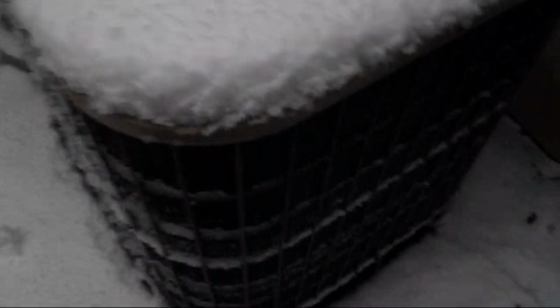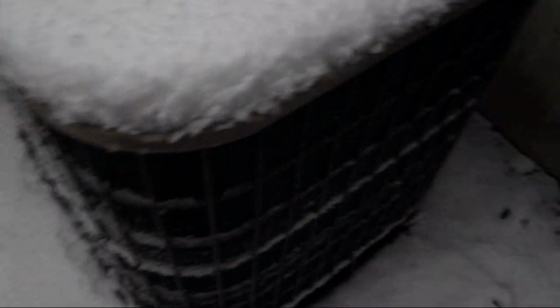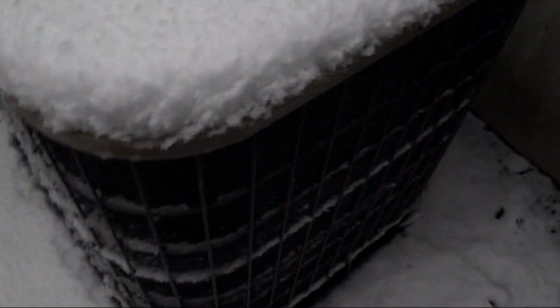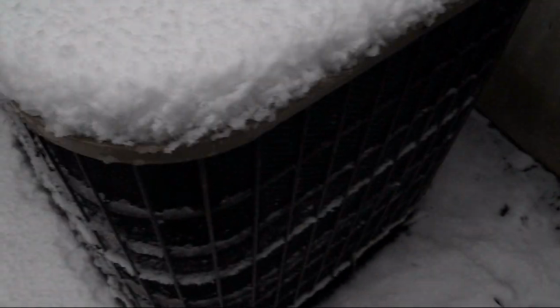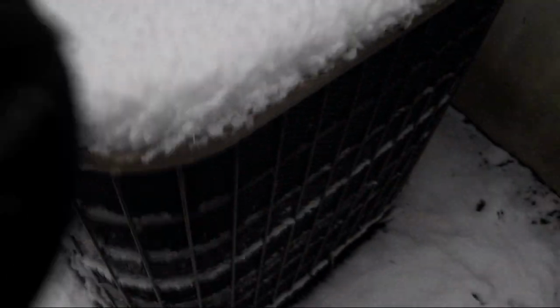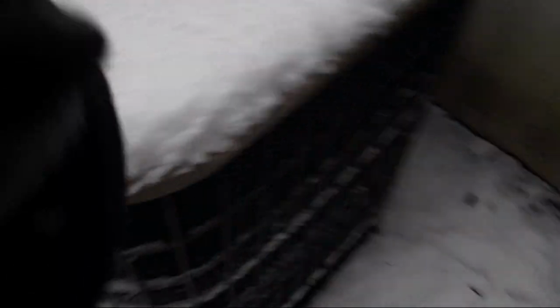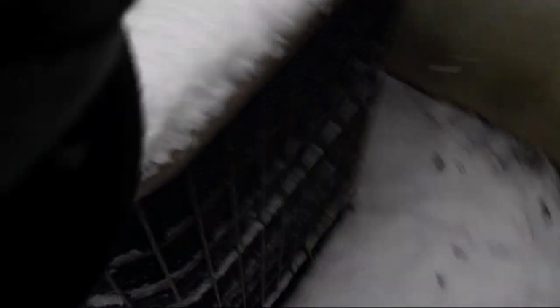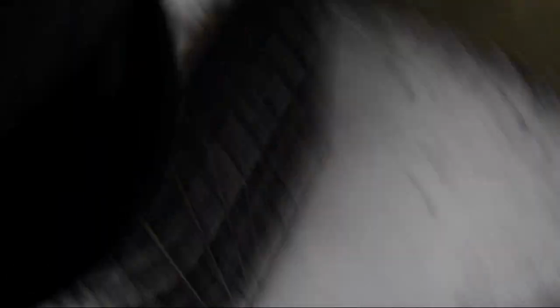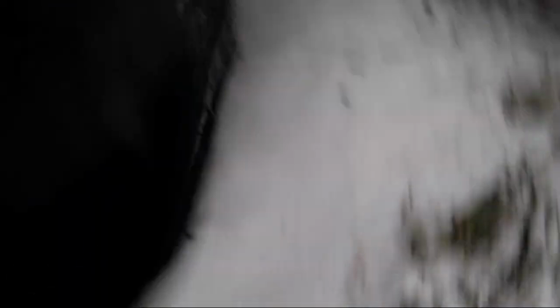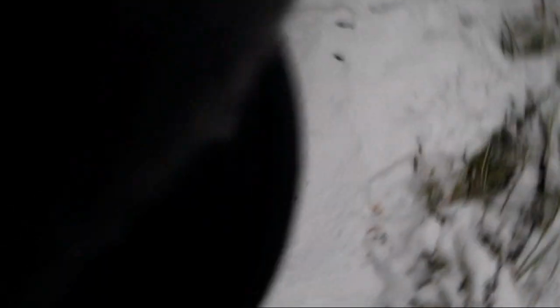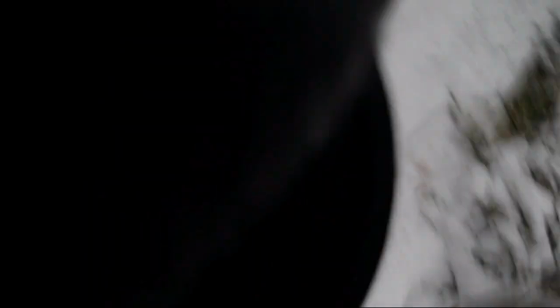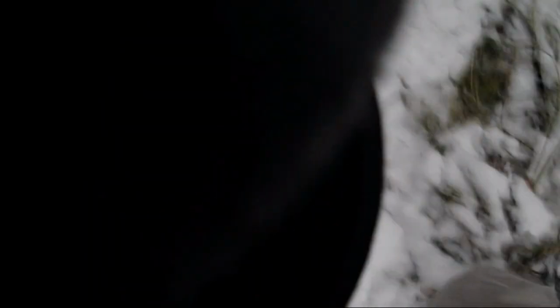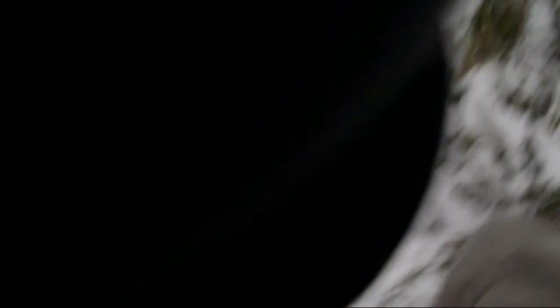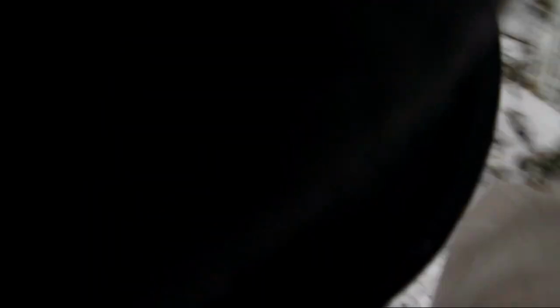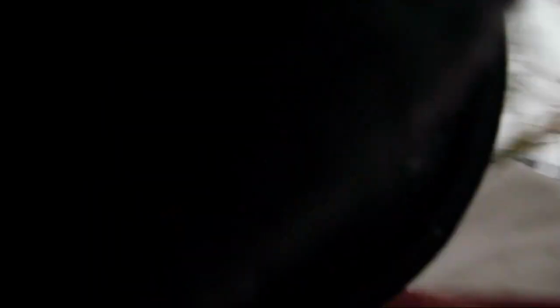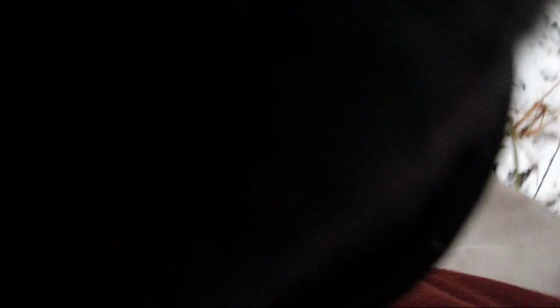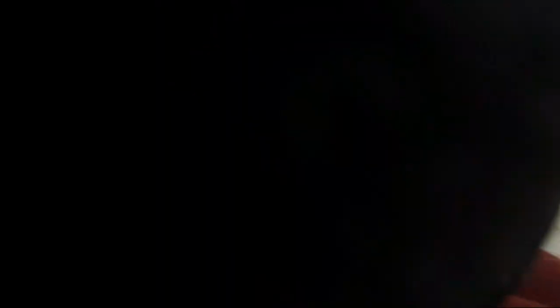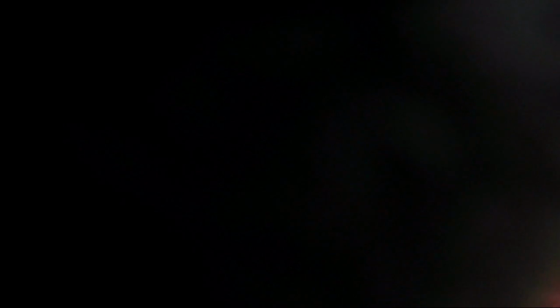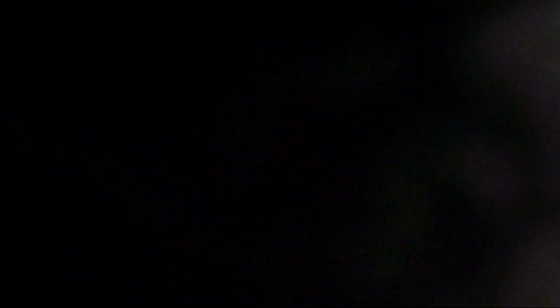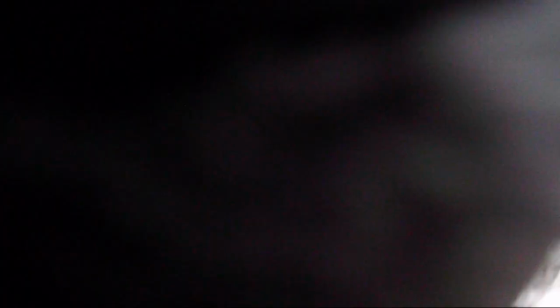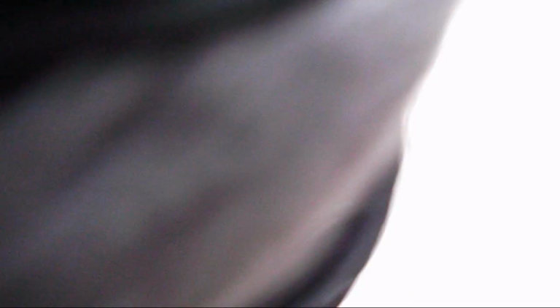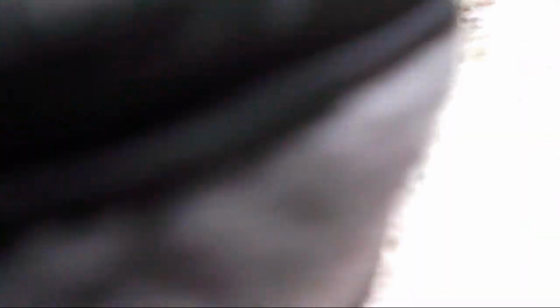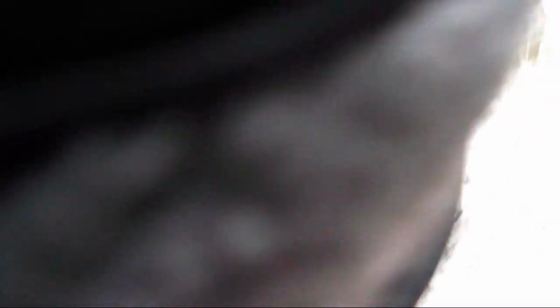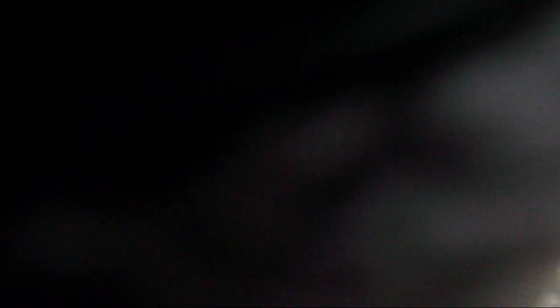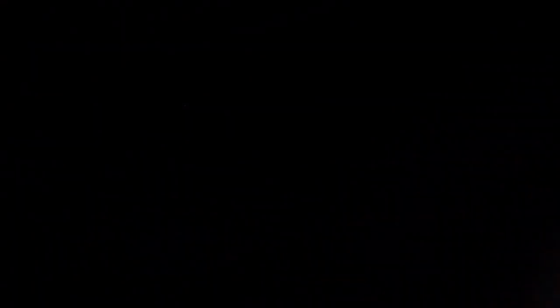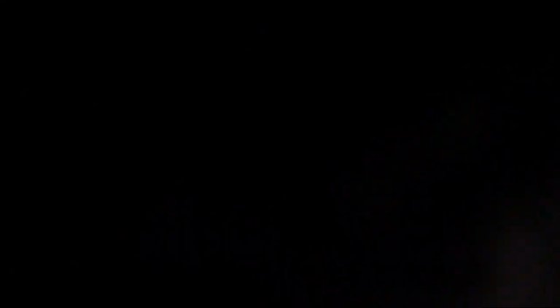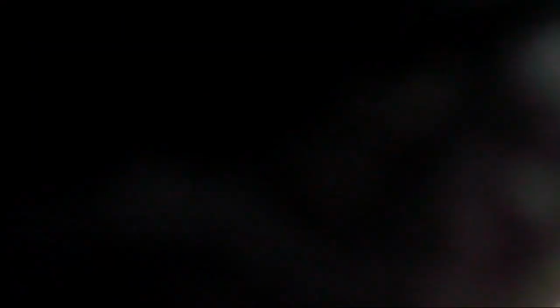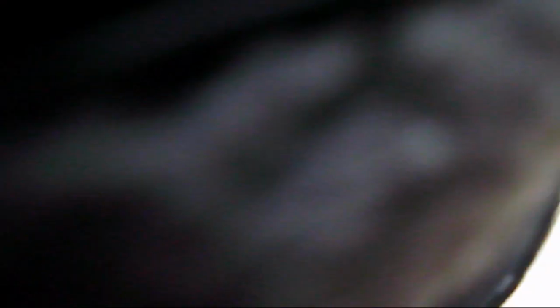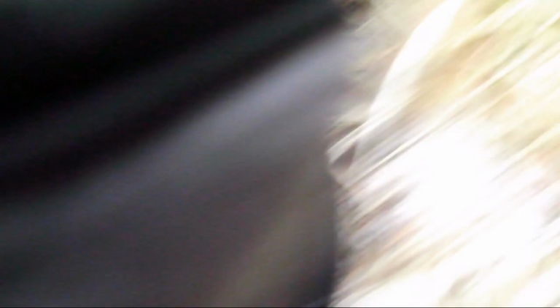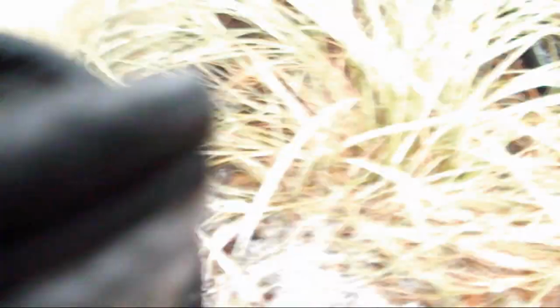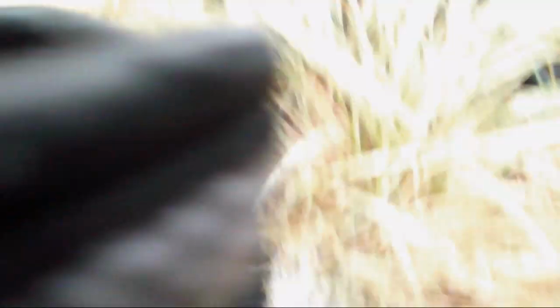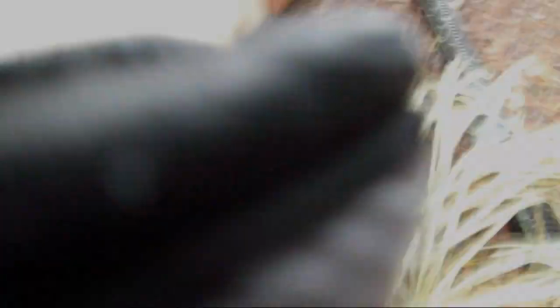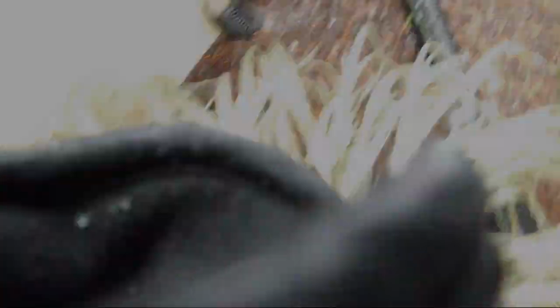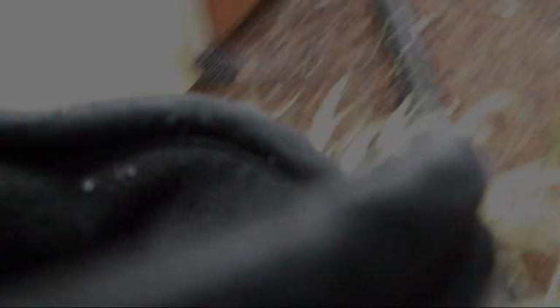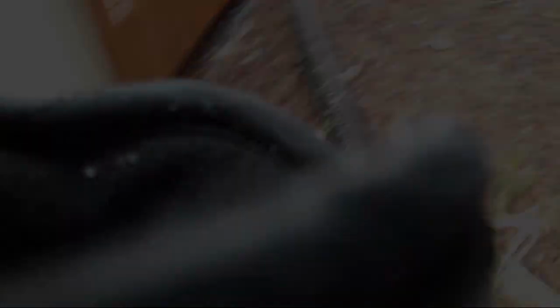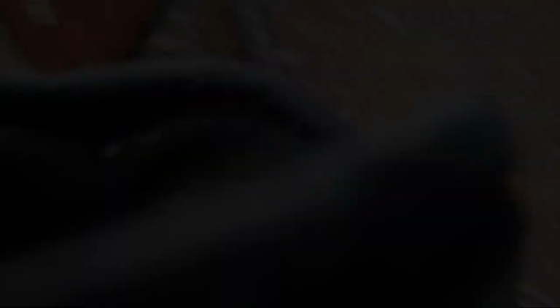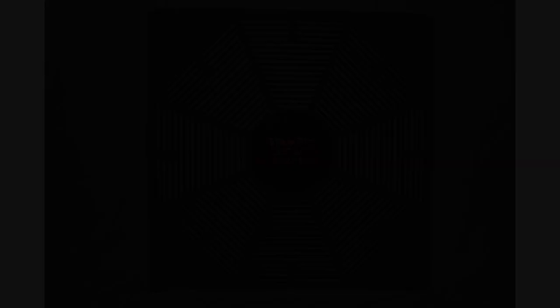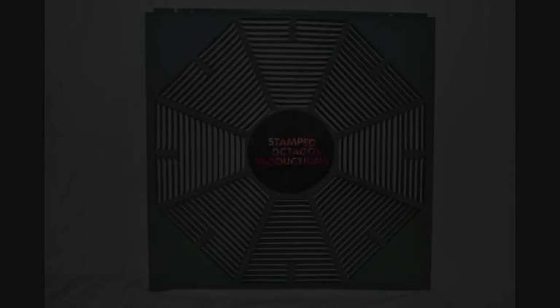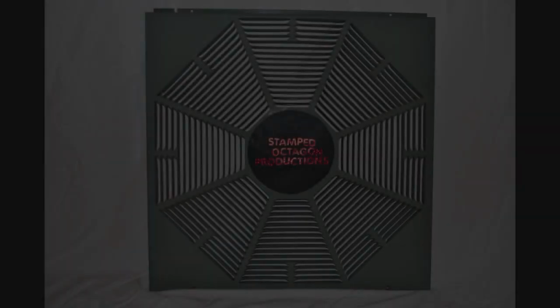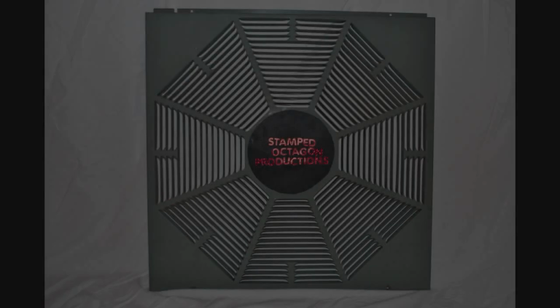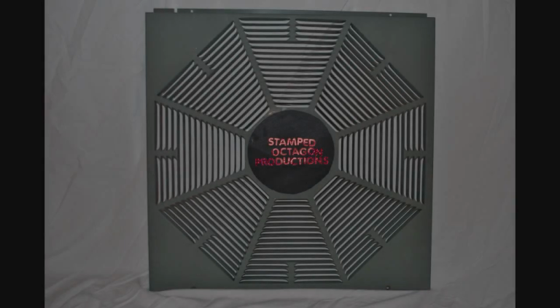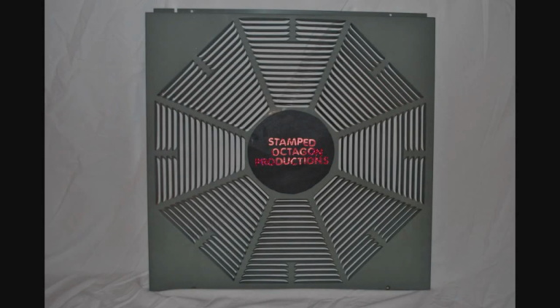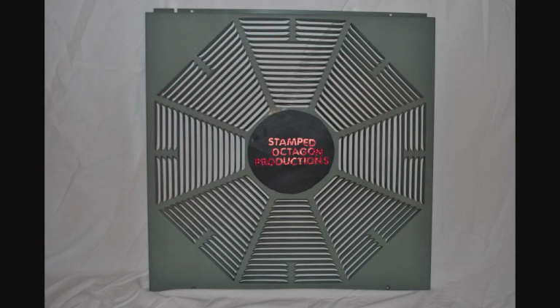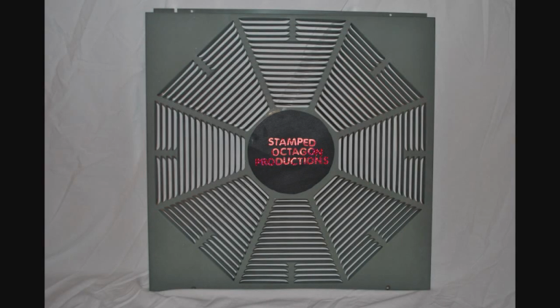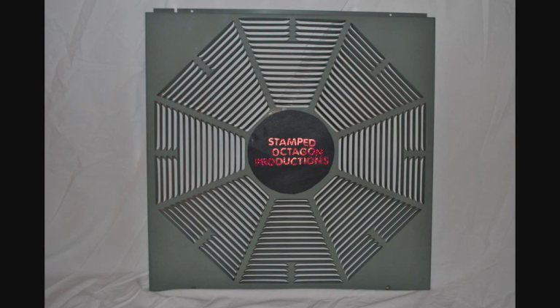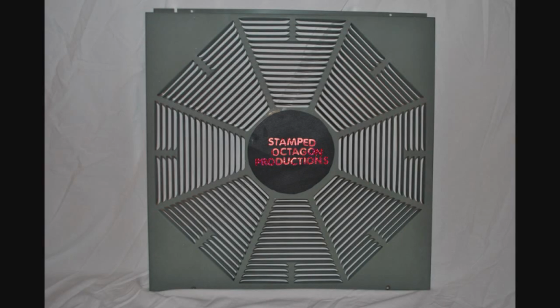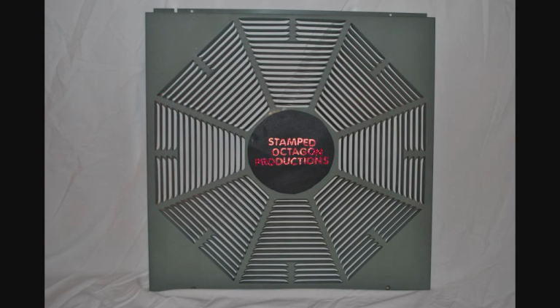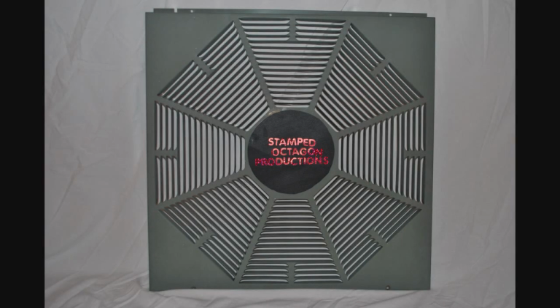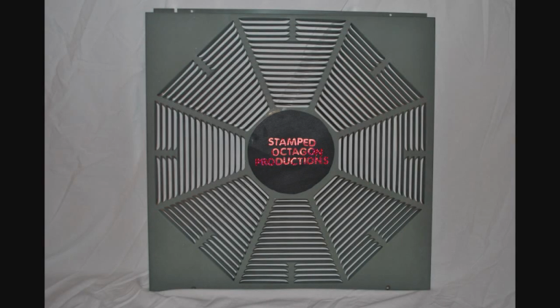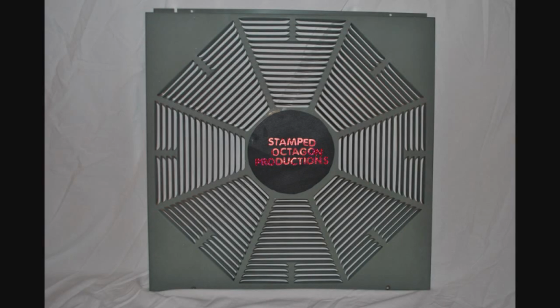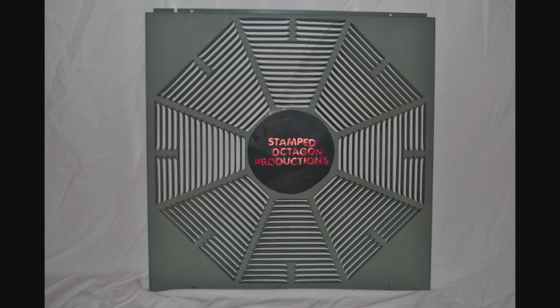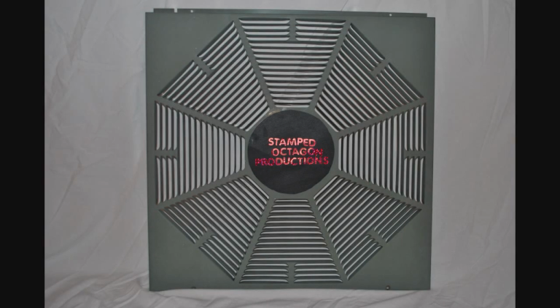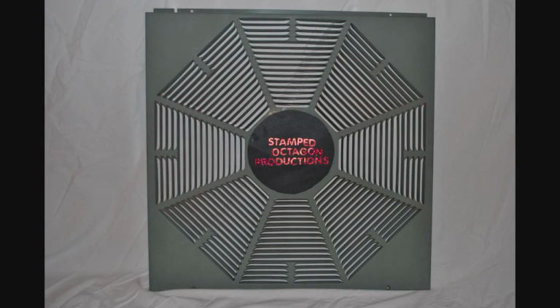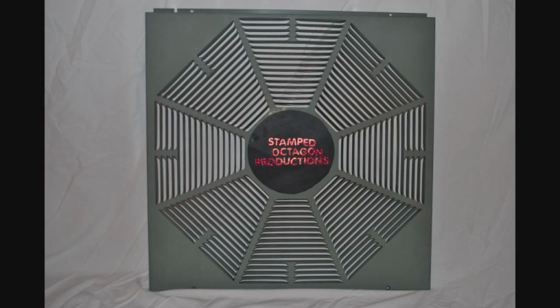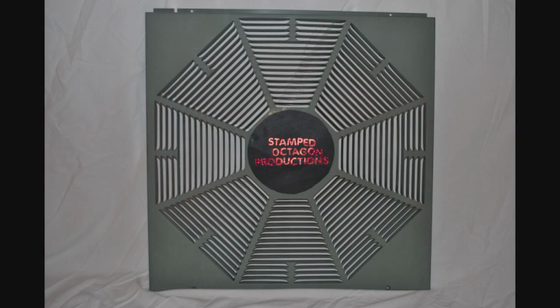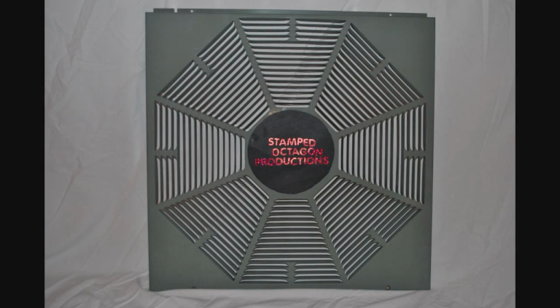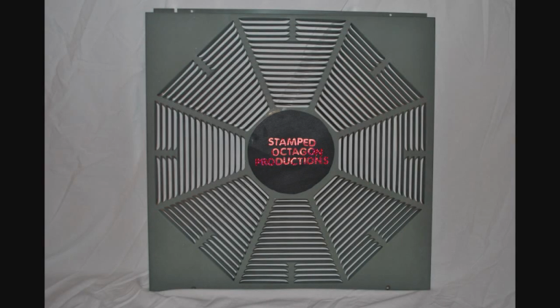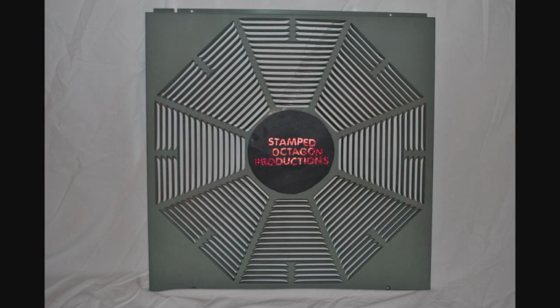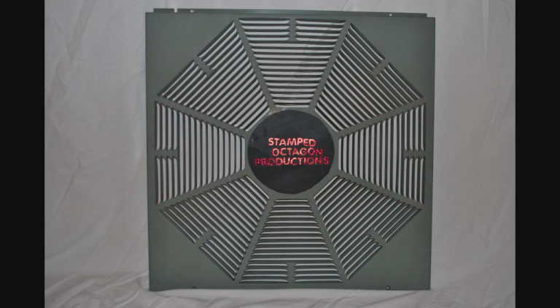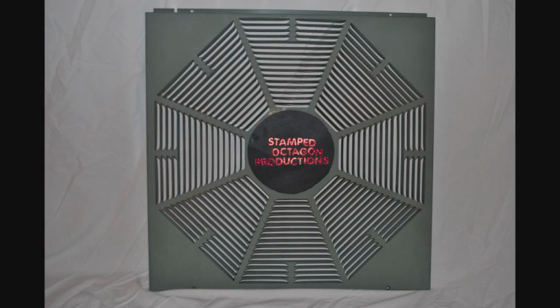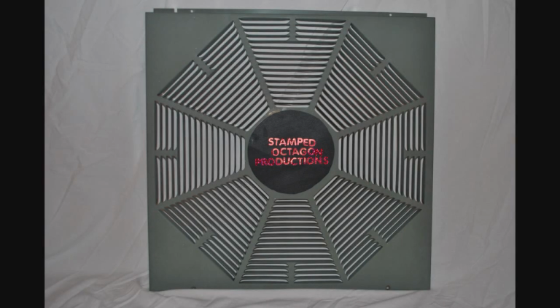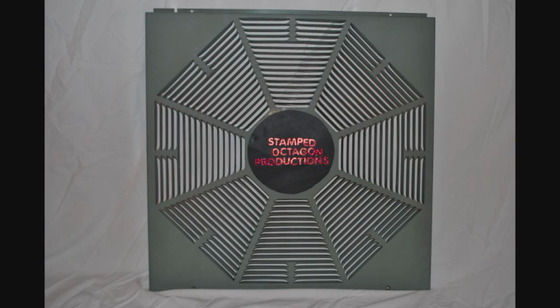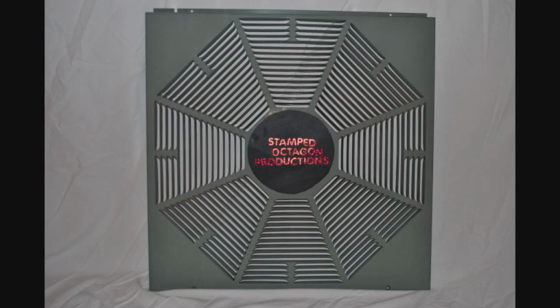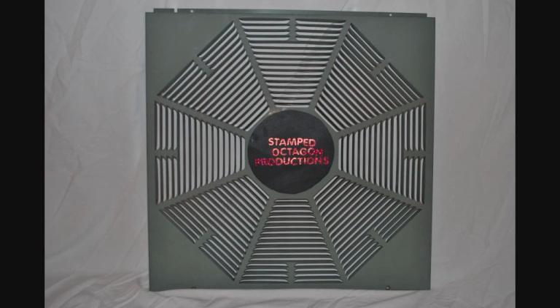There goes the battery. This has been a Stamped Octagon production.